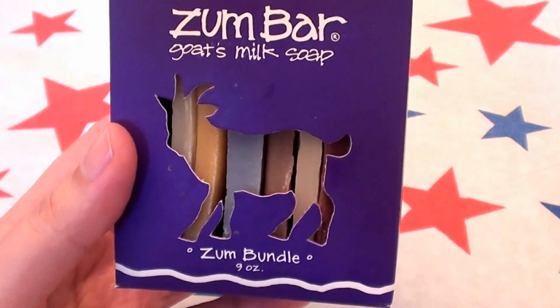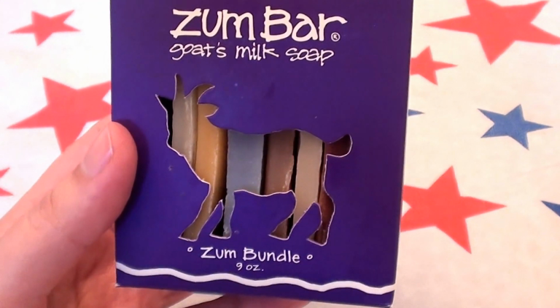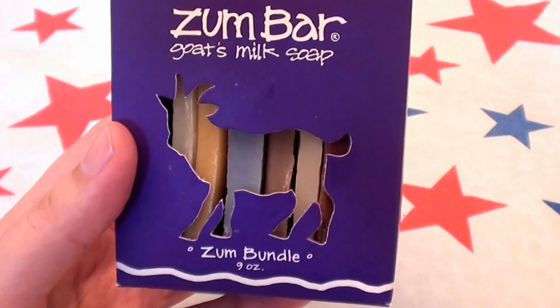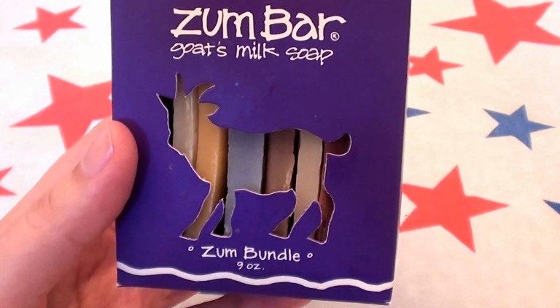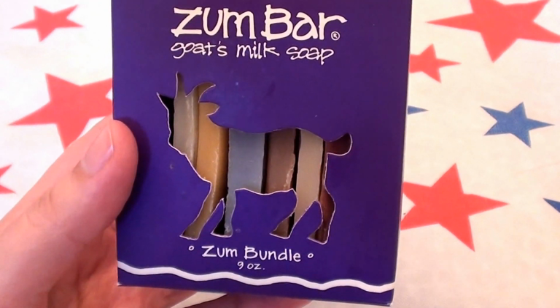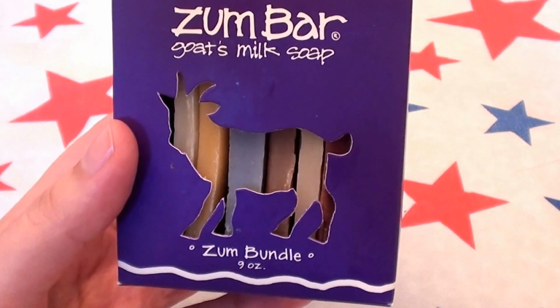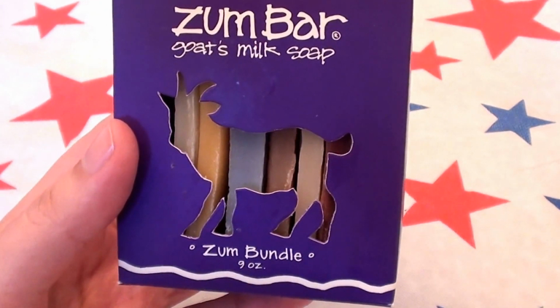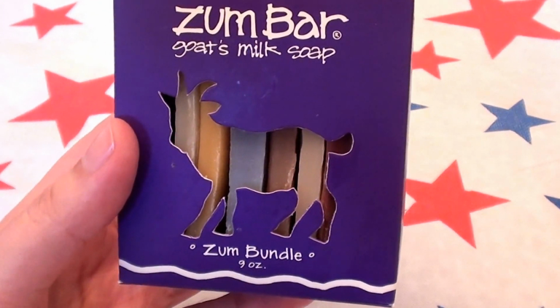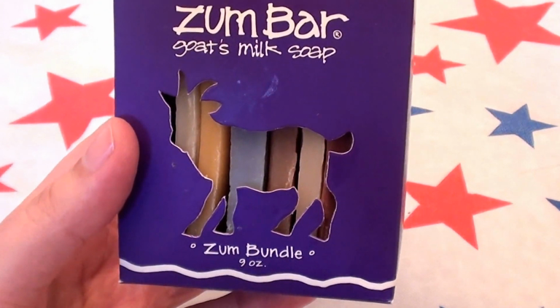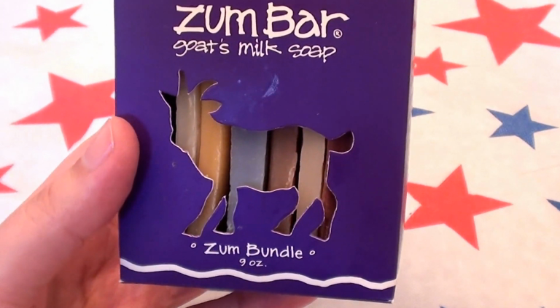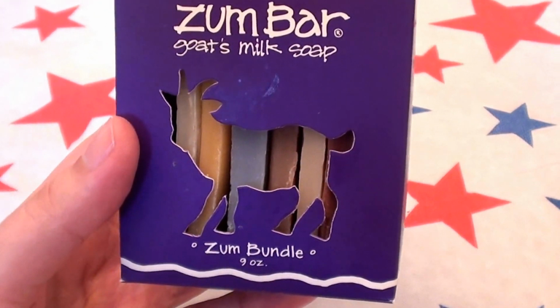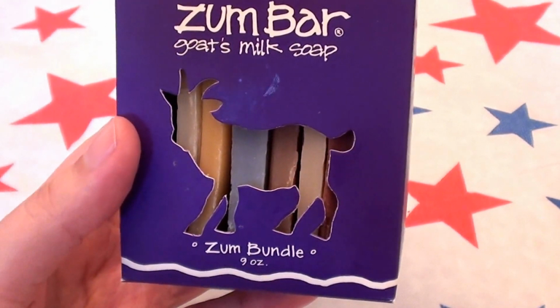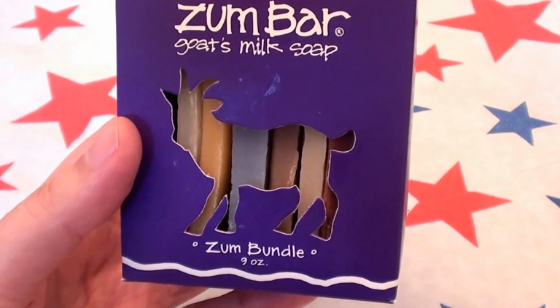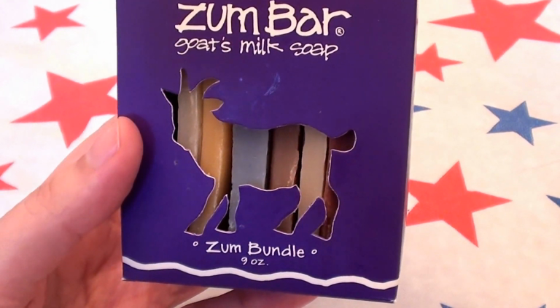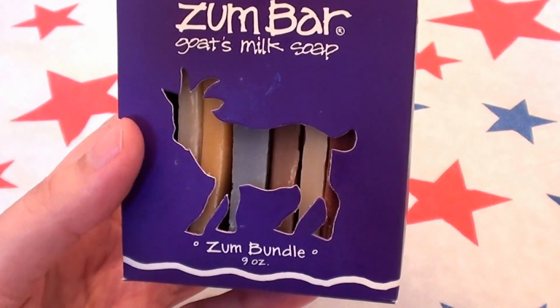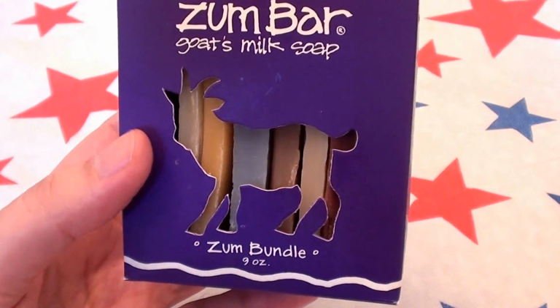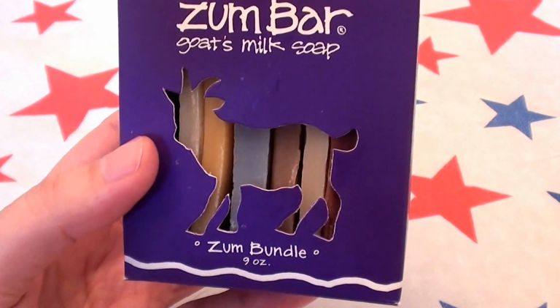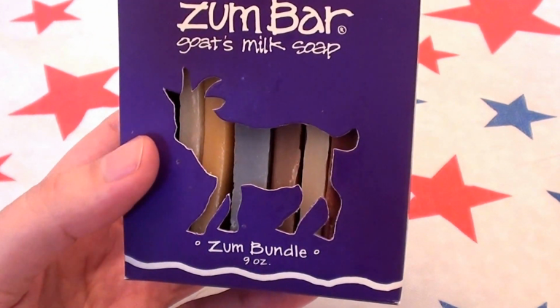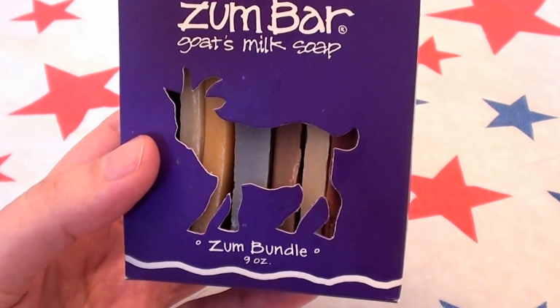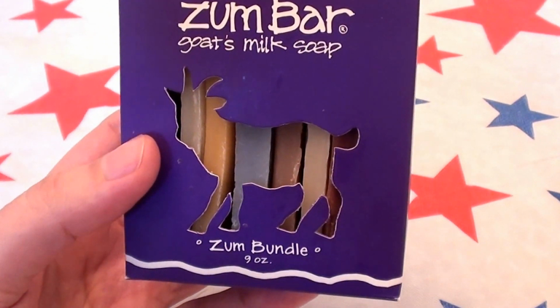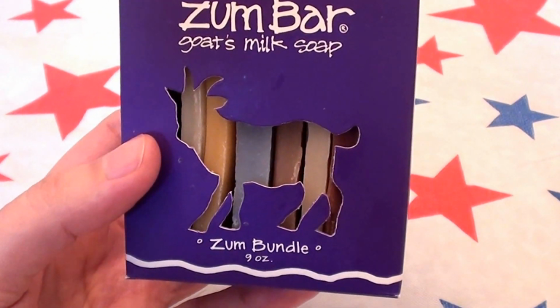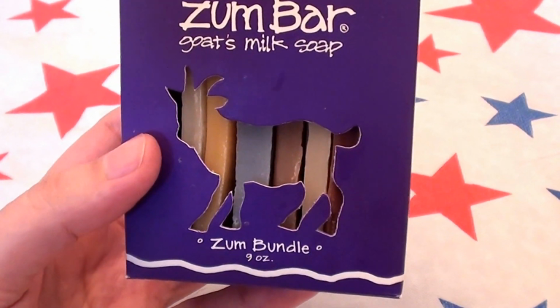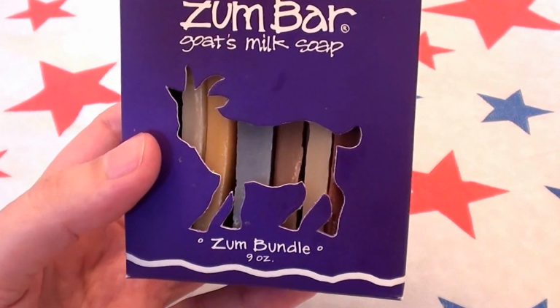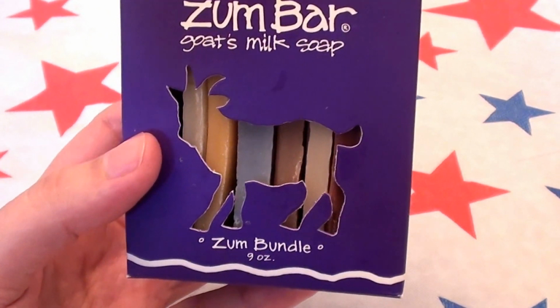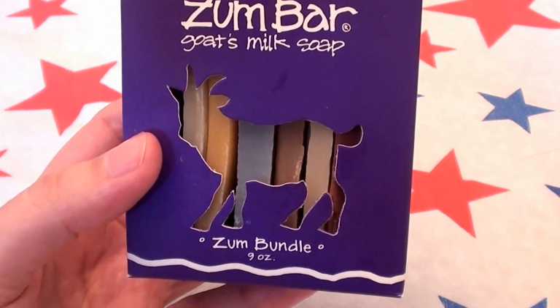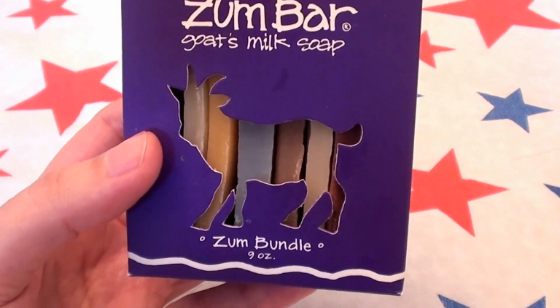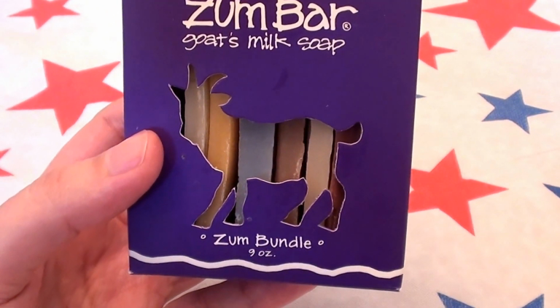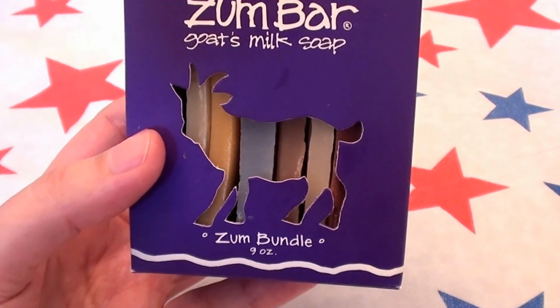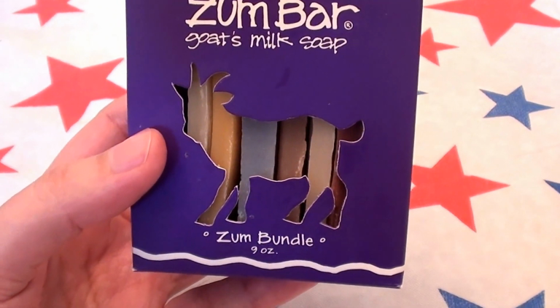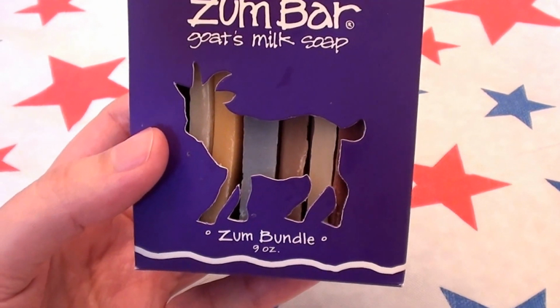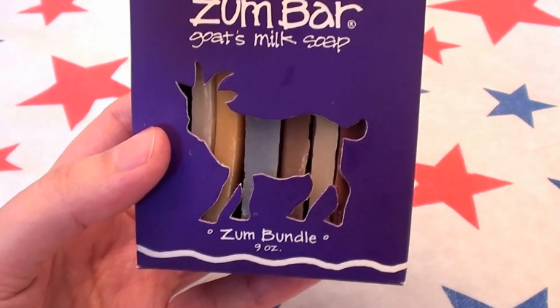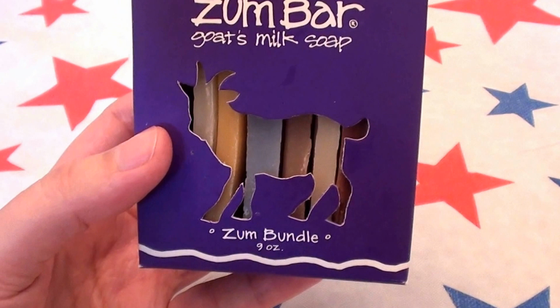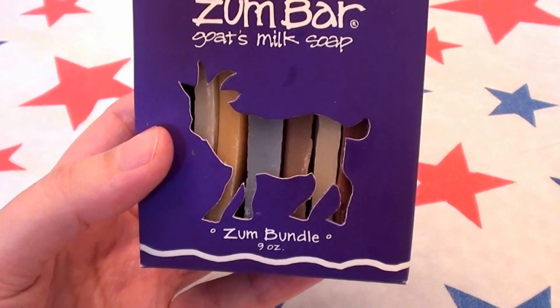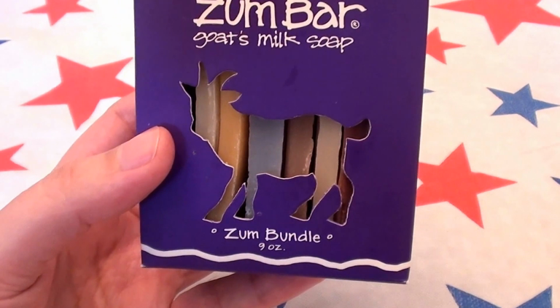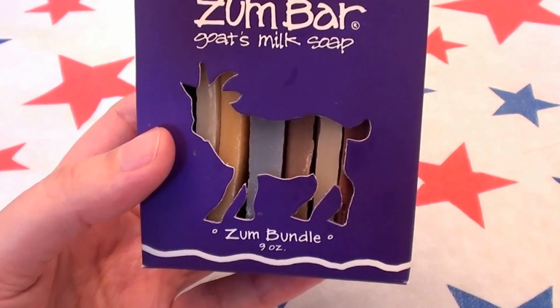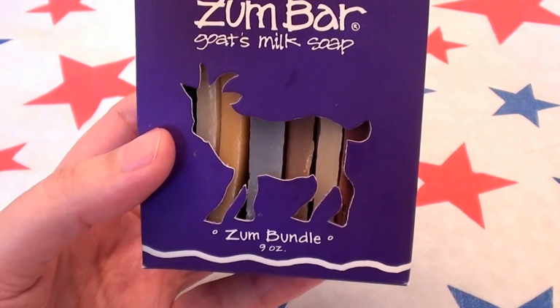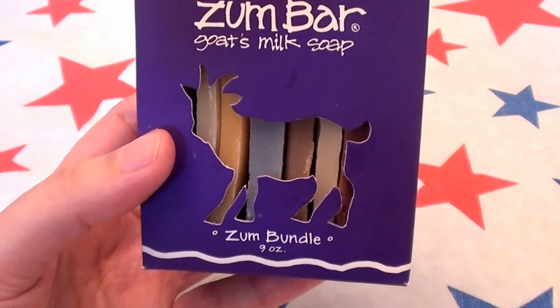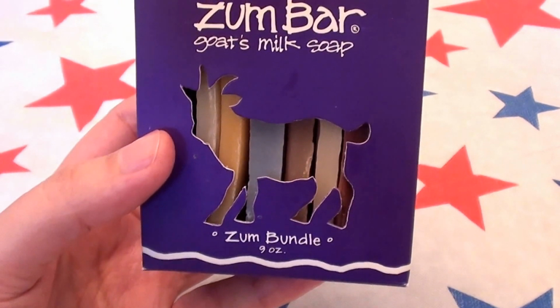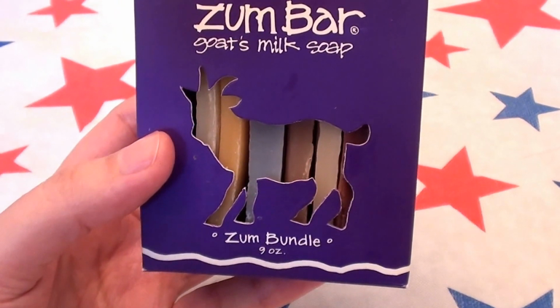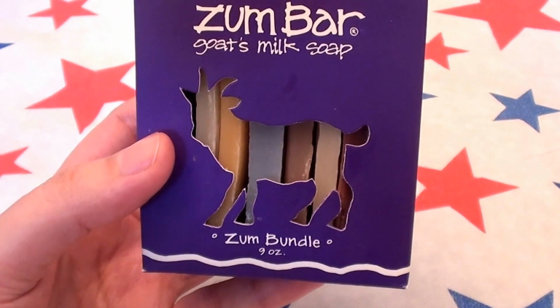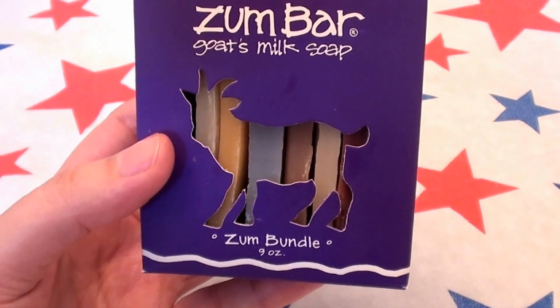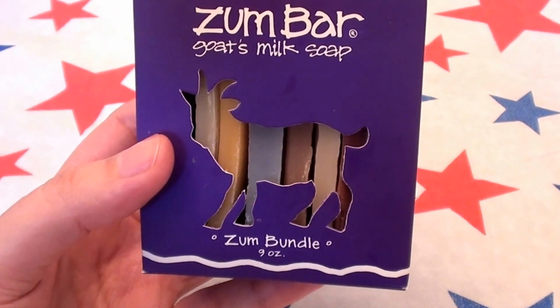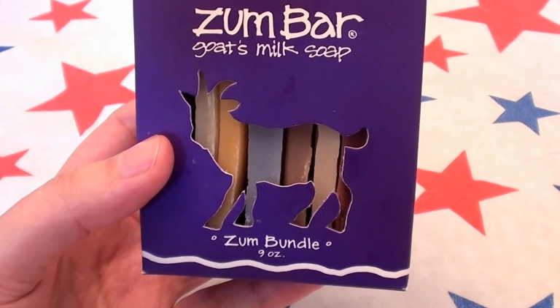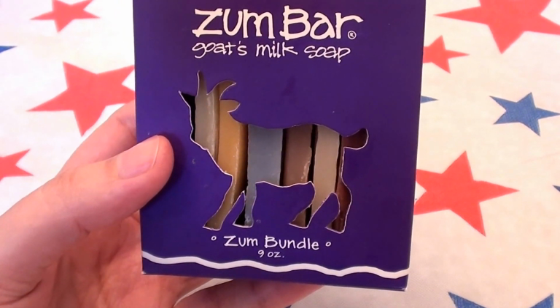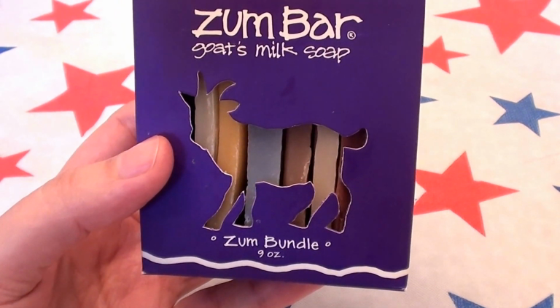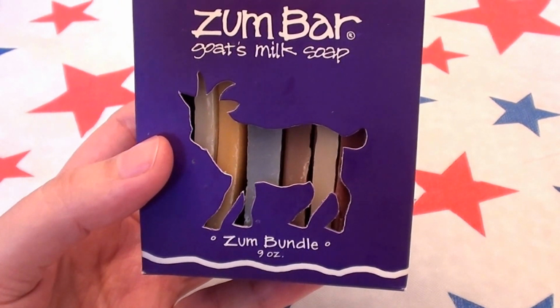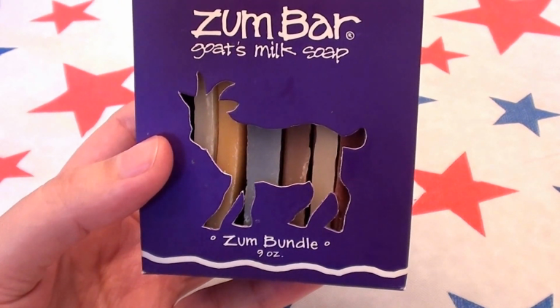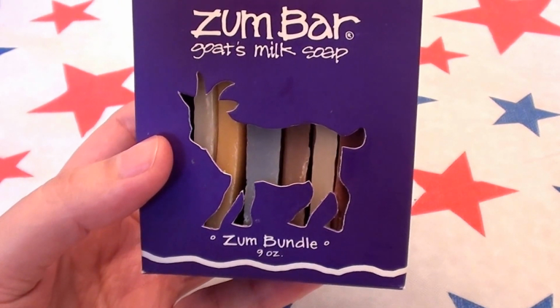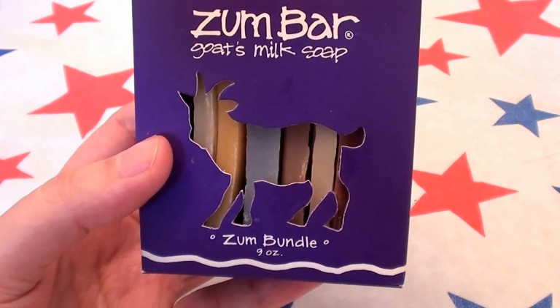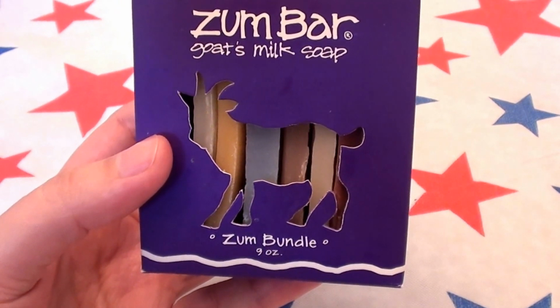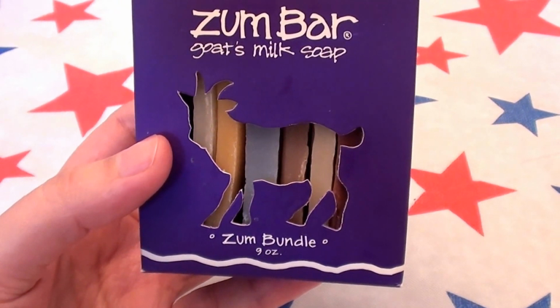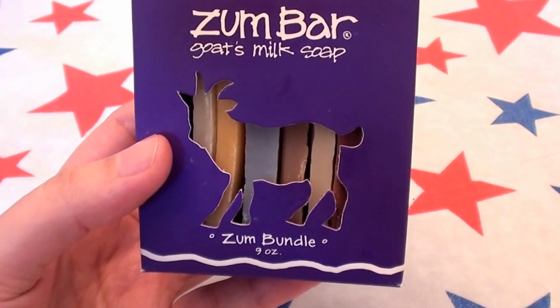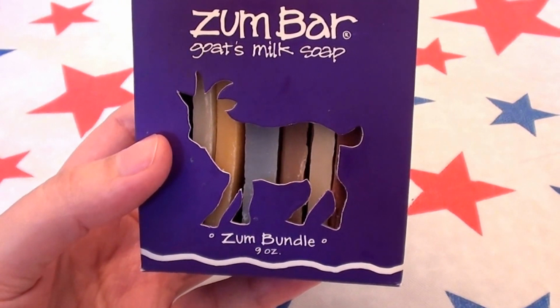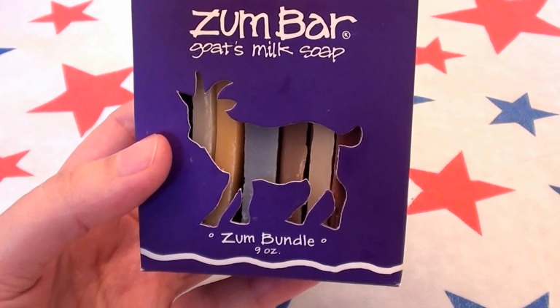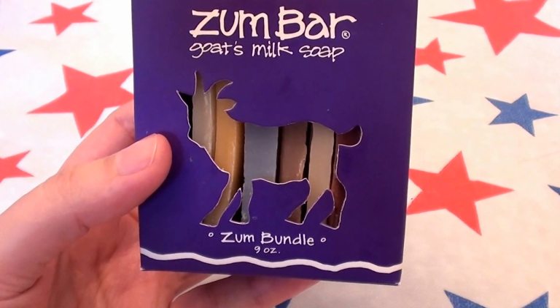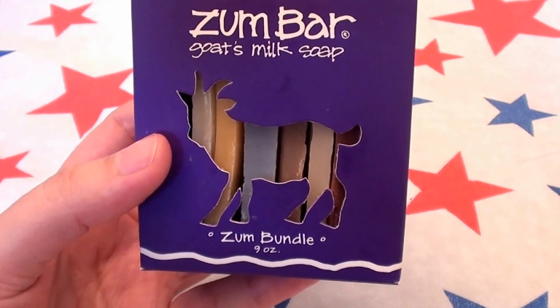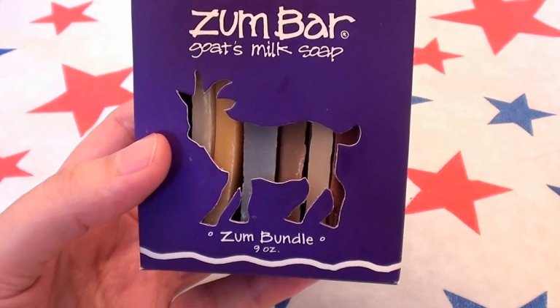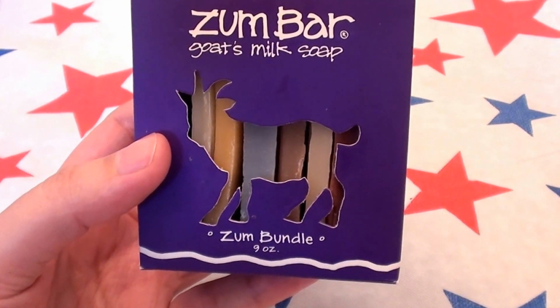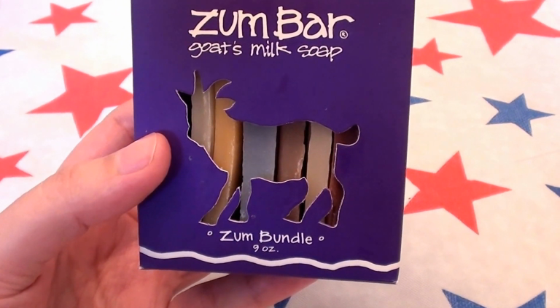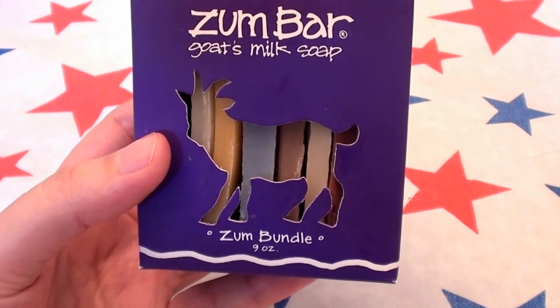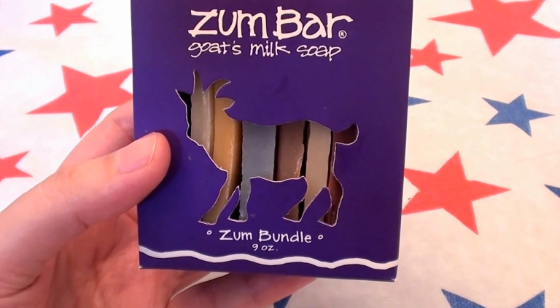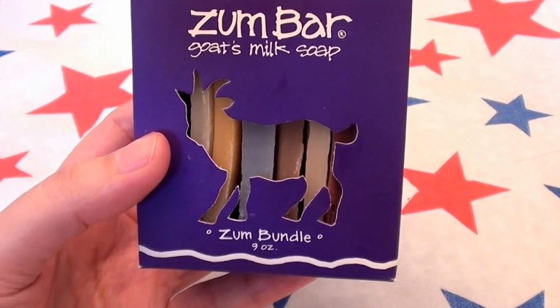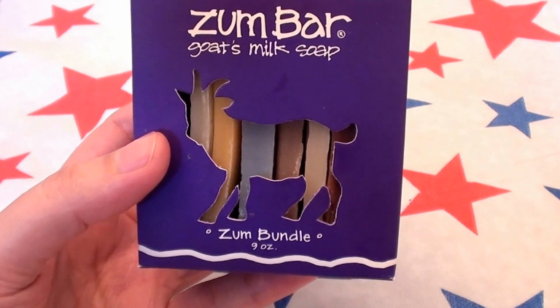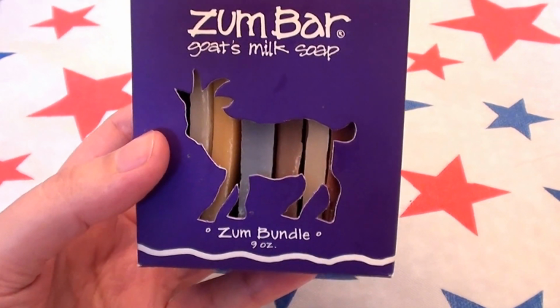Hello everybody out here on YouTube, it's Zai here for Beautiful Beauty. I'm going to be doing a product review, going to be talking about bar soap here today.